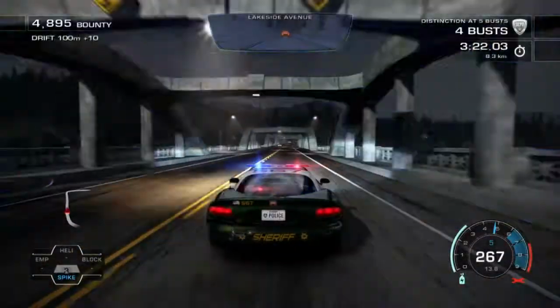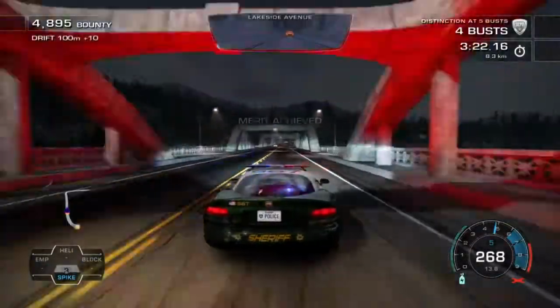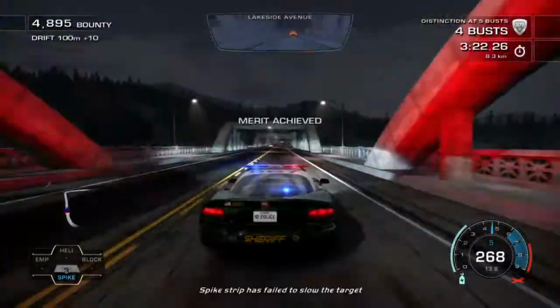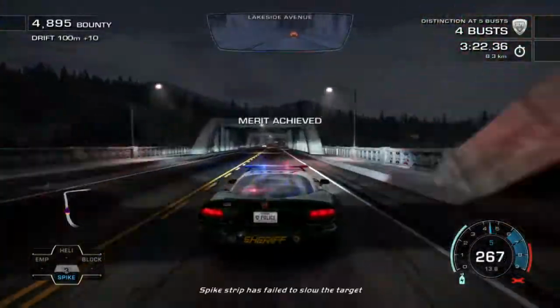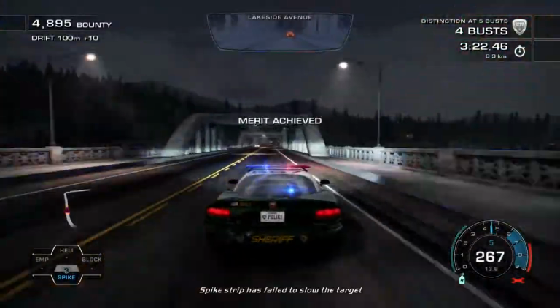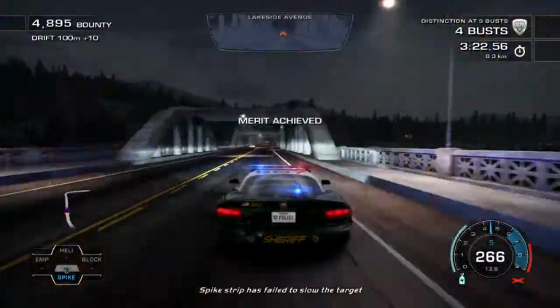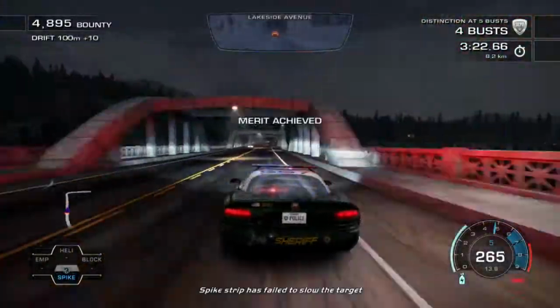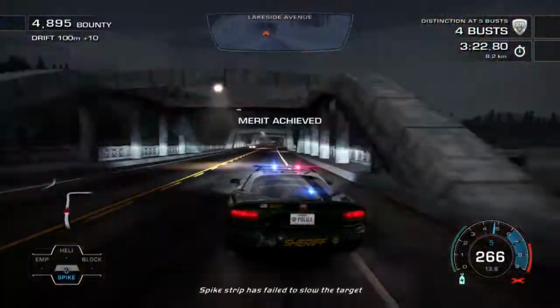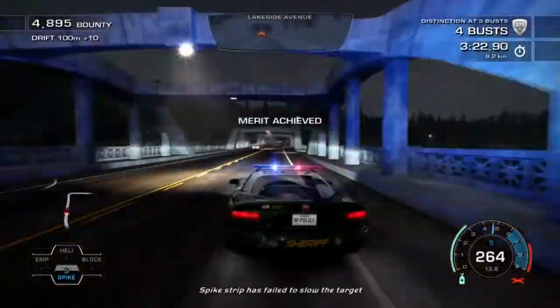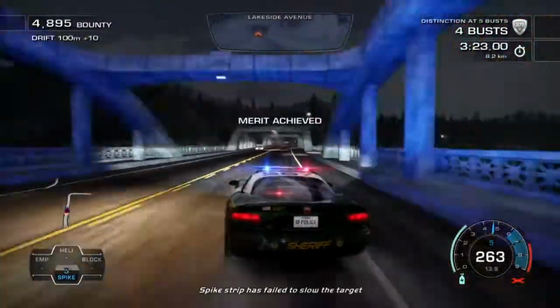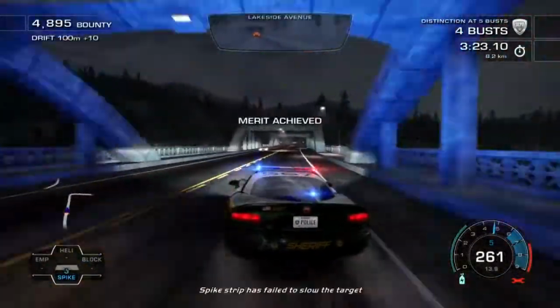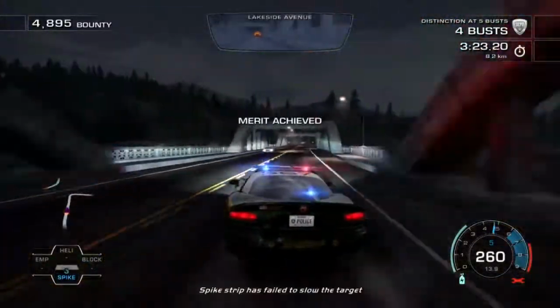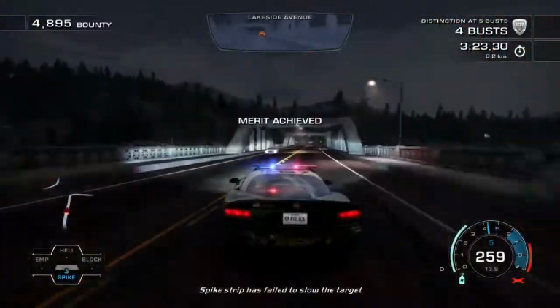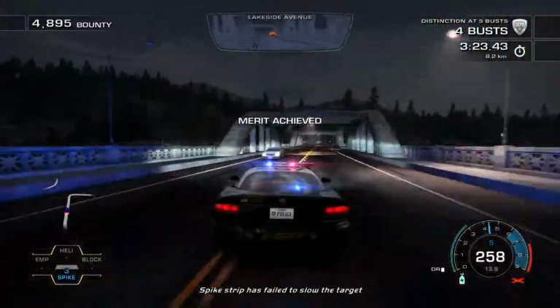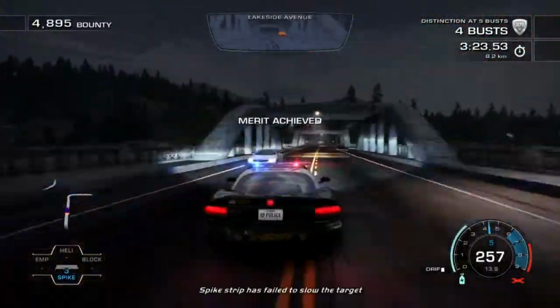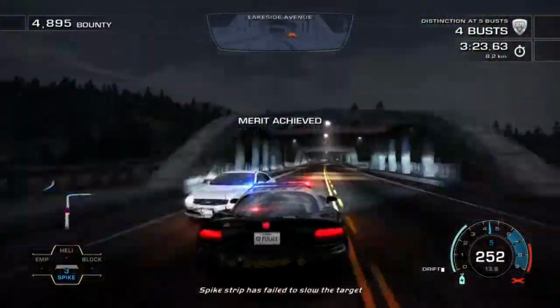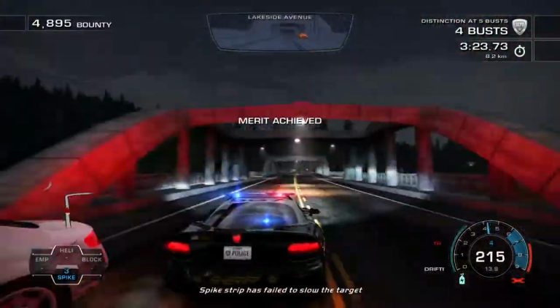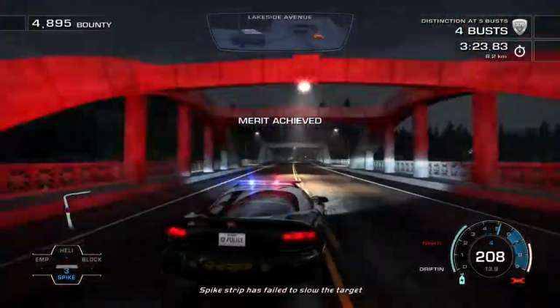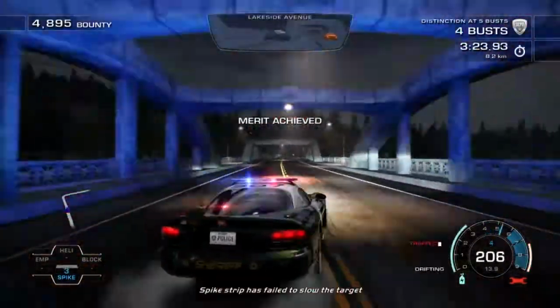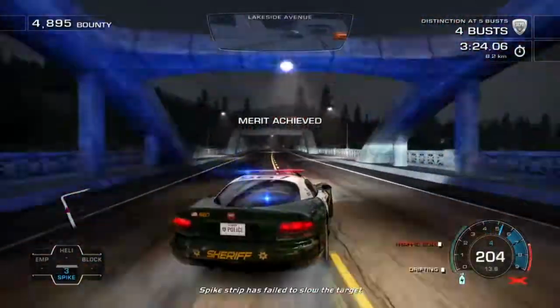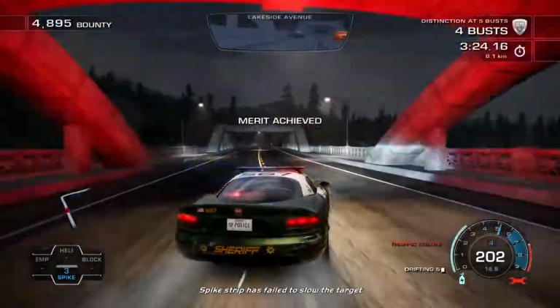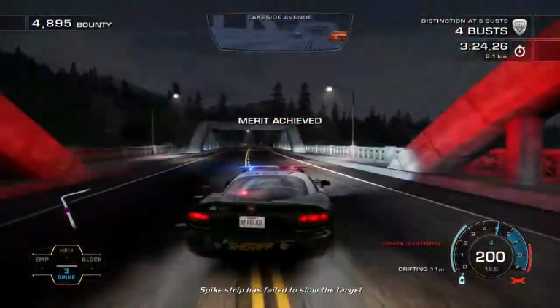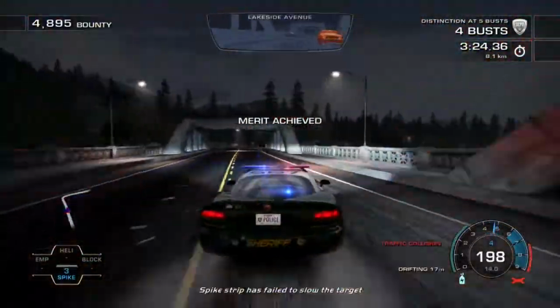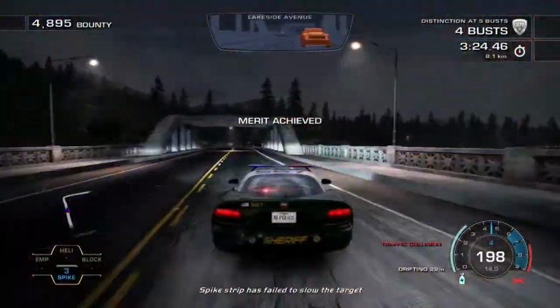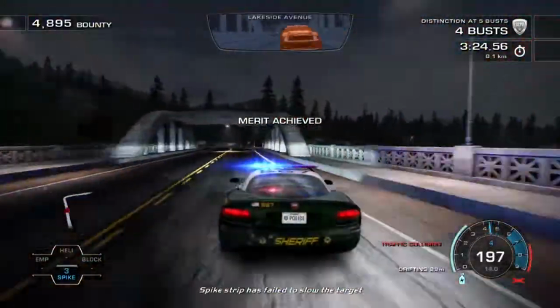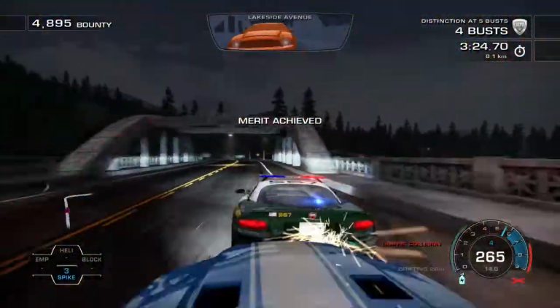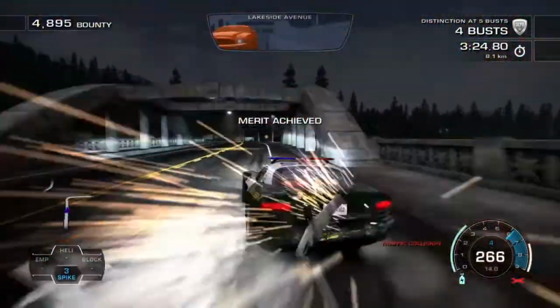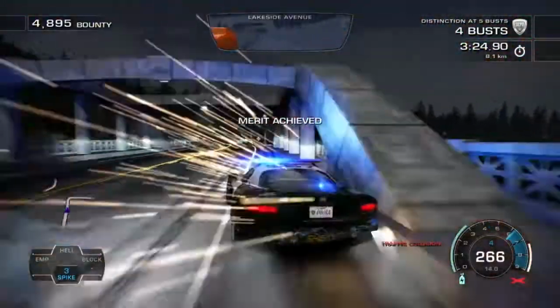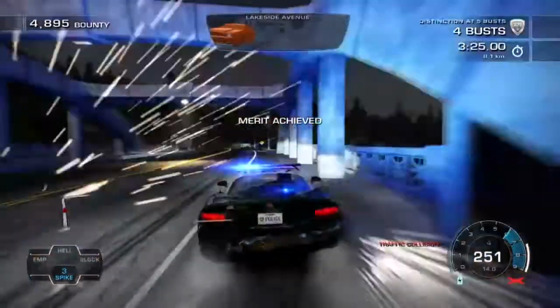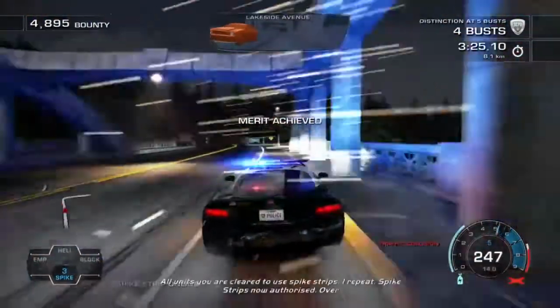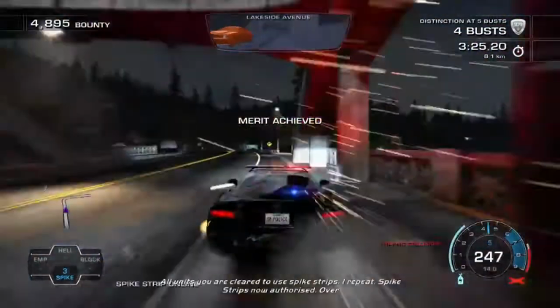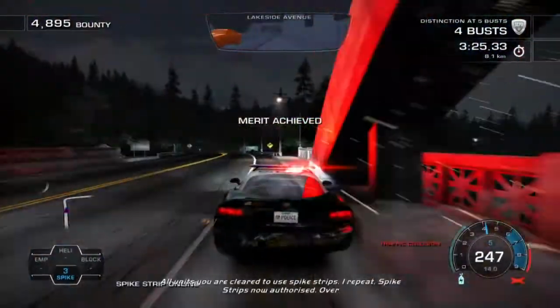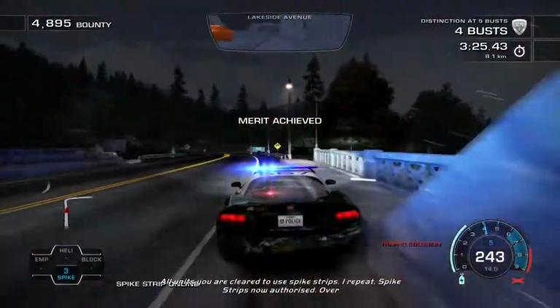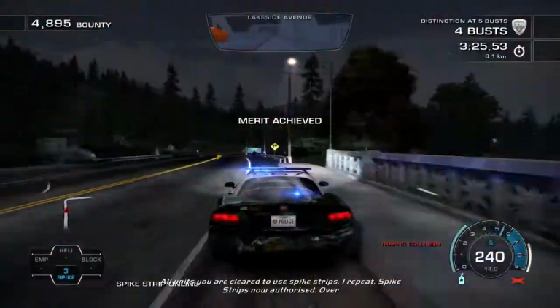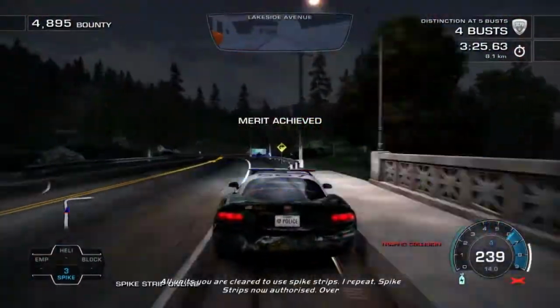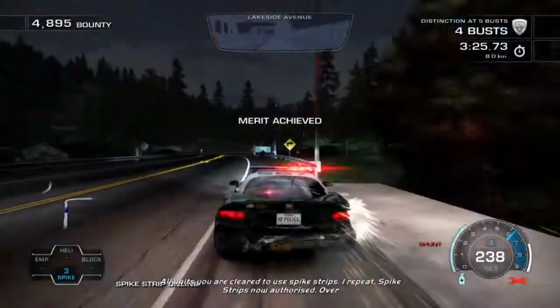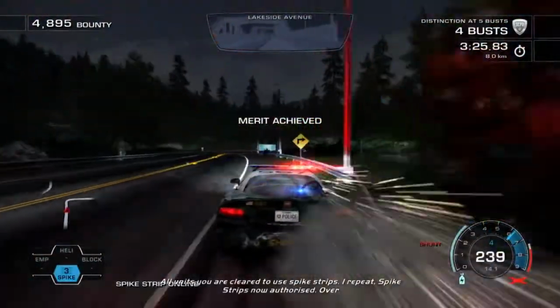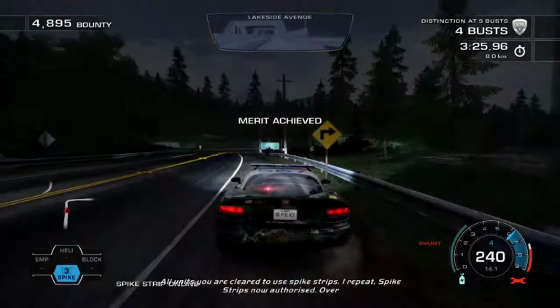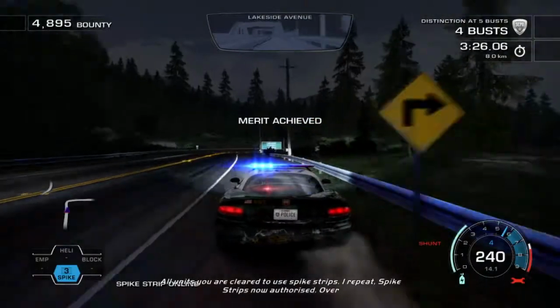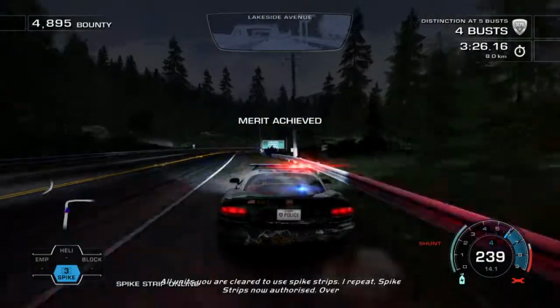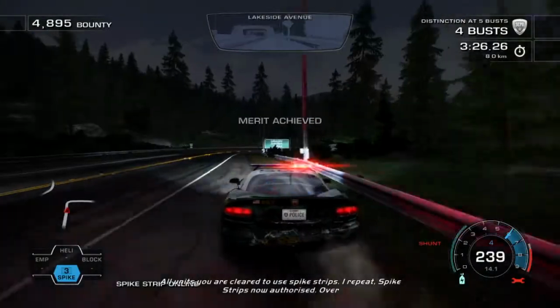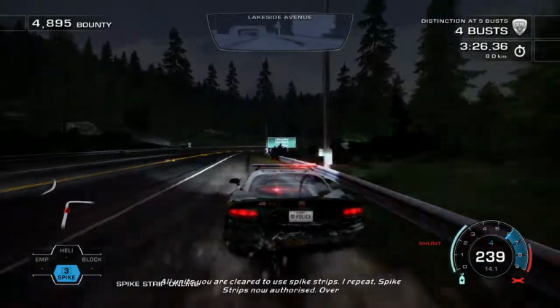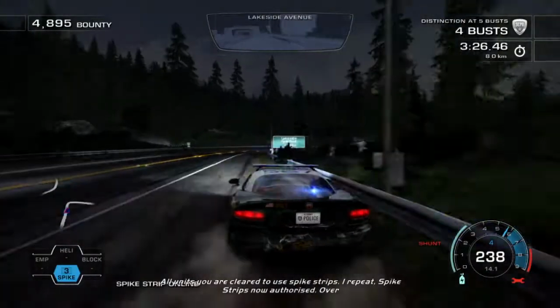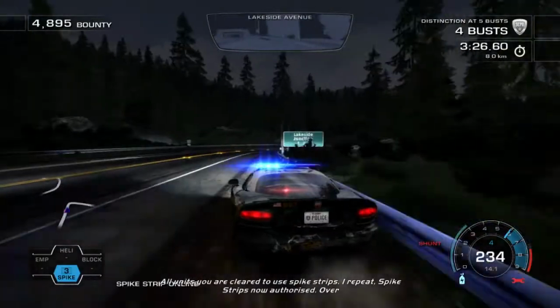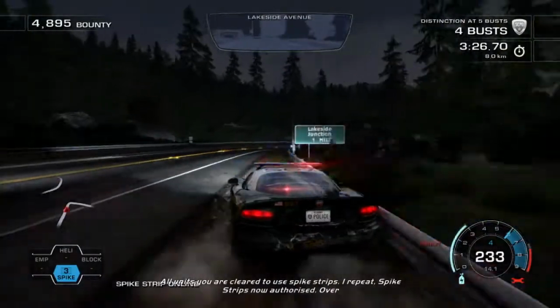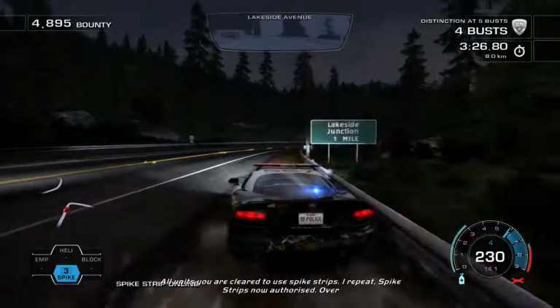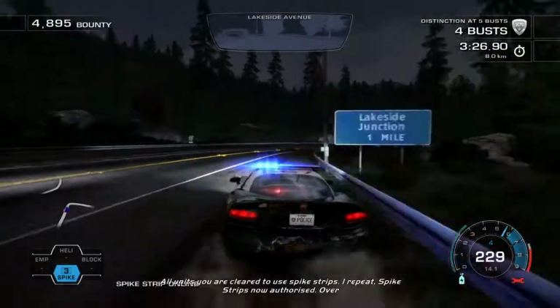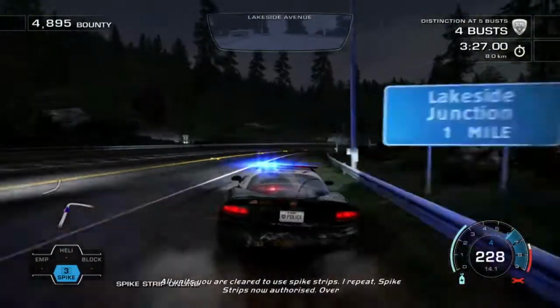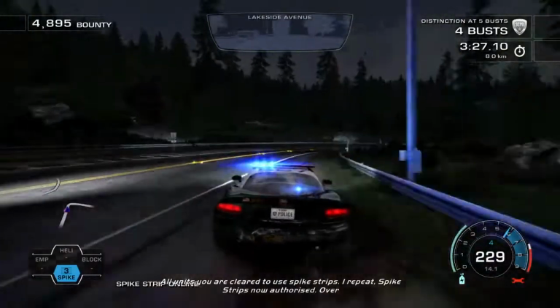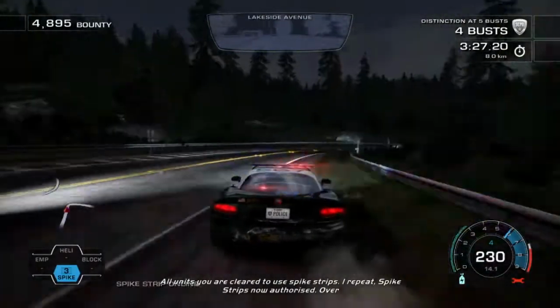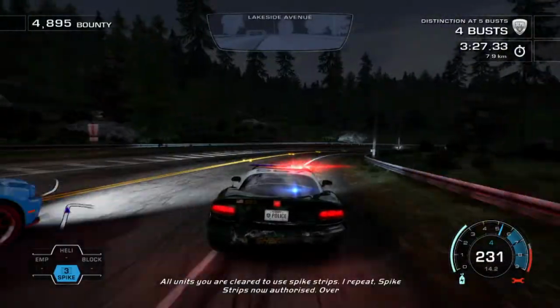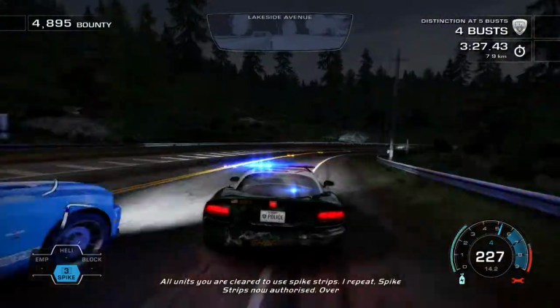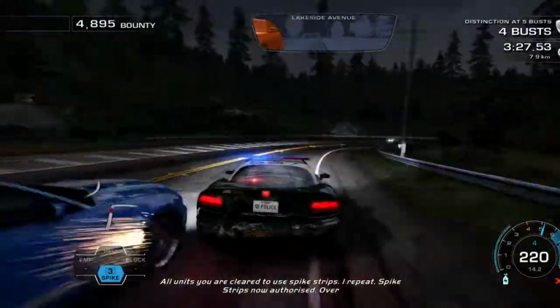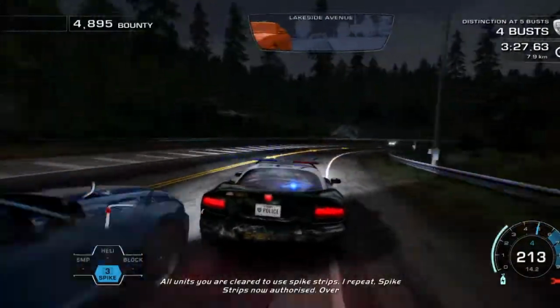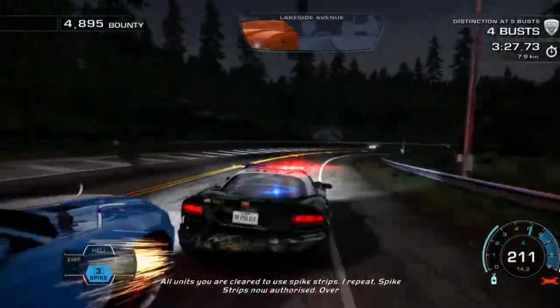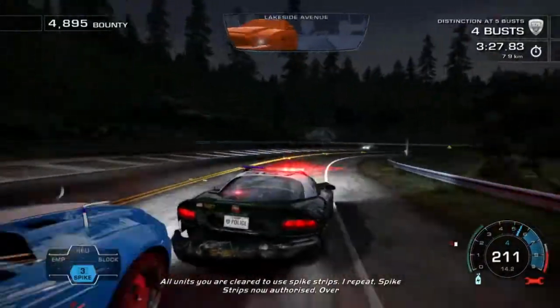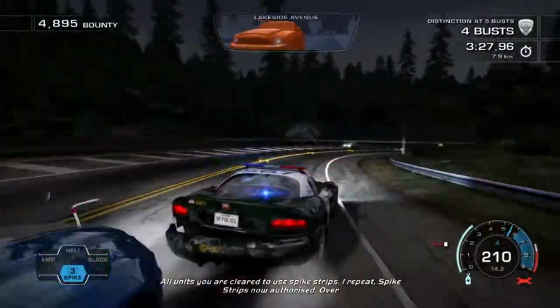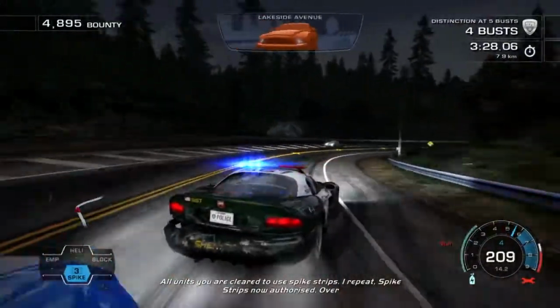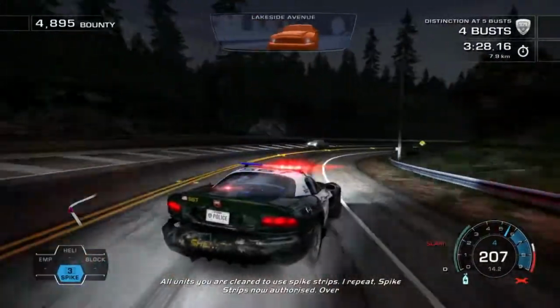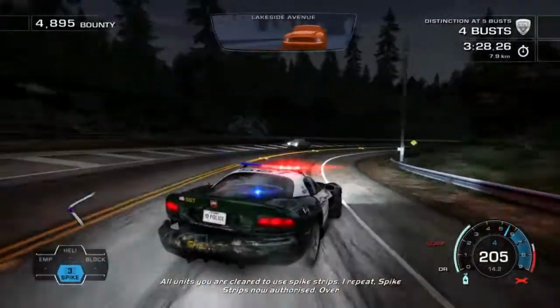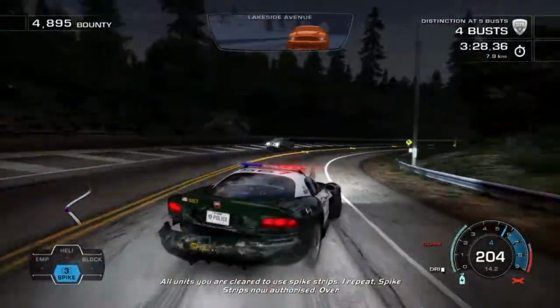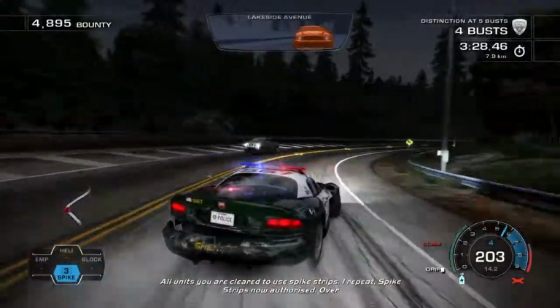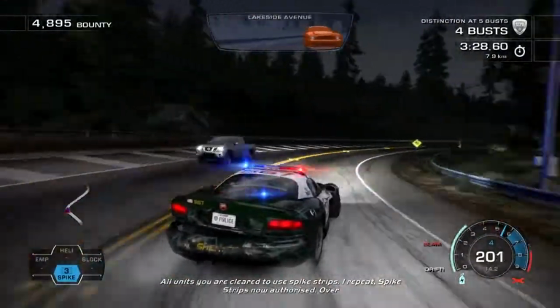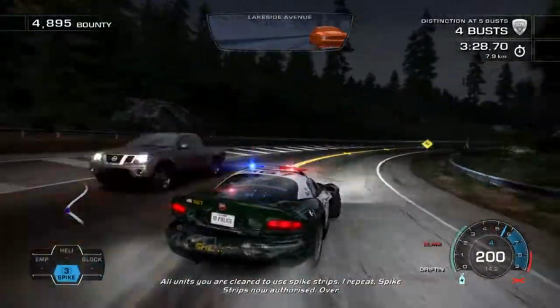Spike strip has failed to slow the target. All units here, clear to use spike strip. I repeat, spike strips are now authorized, over.